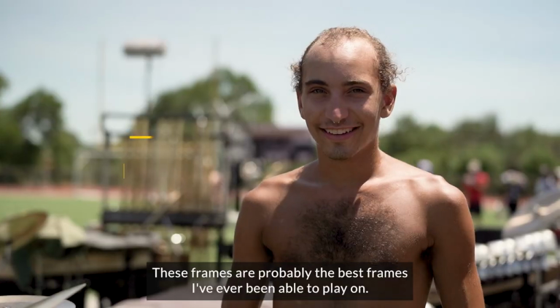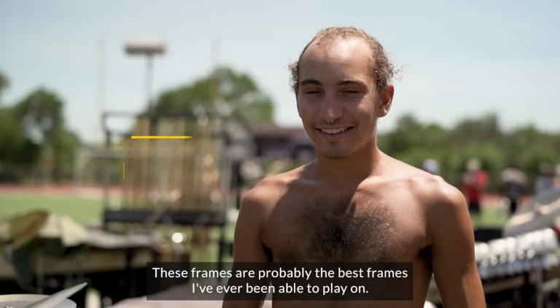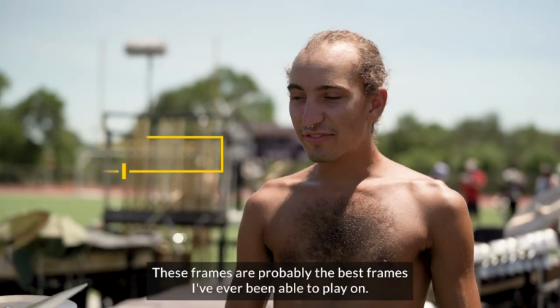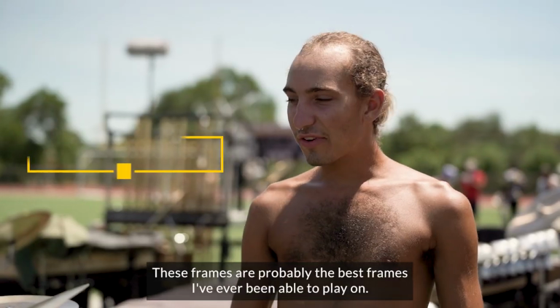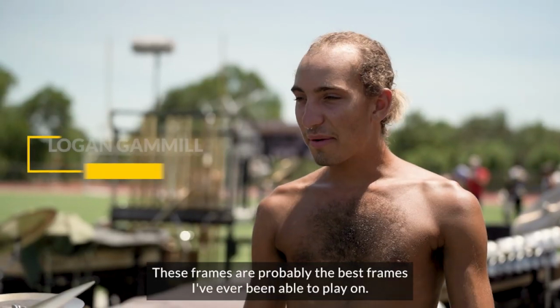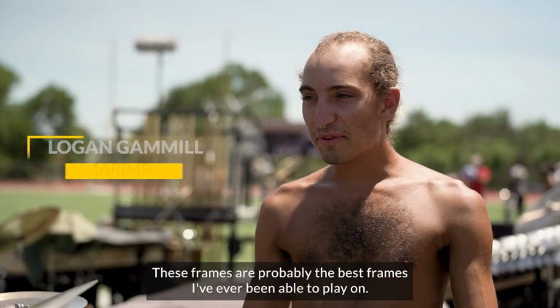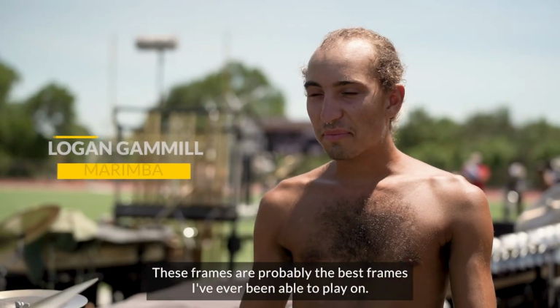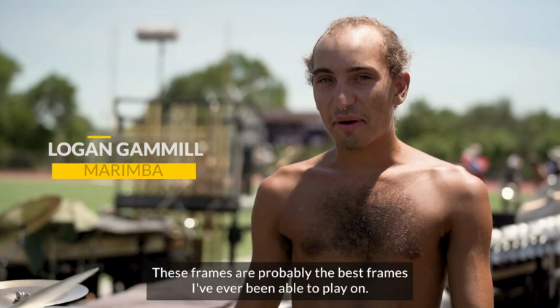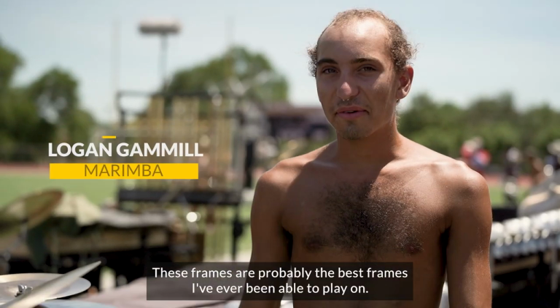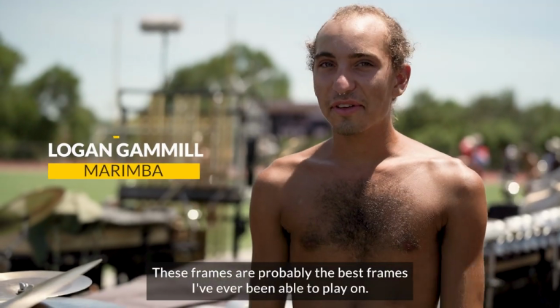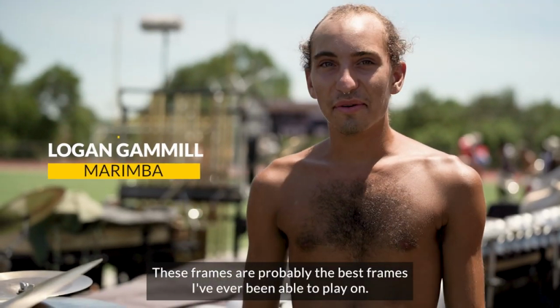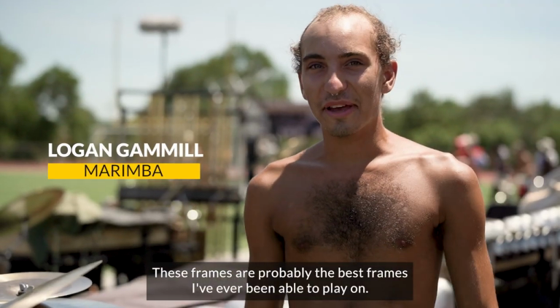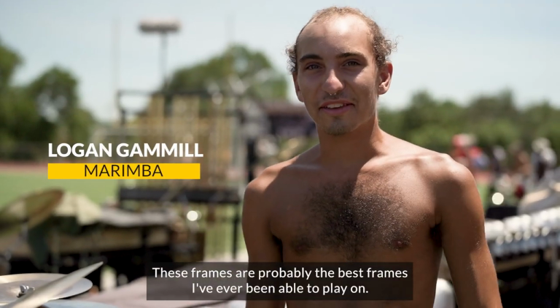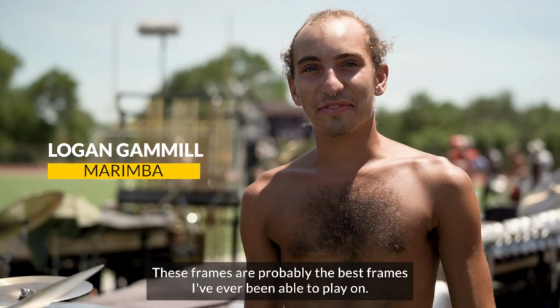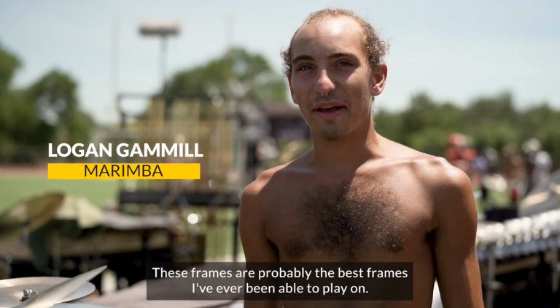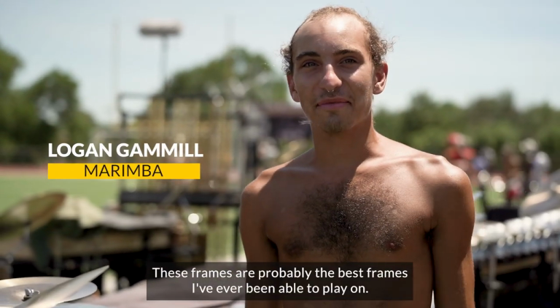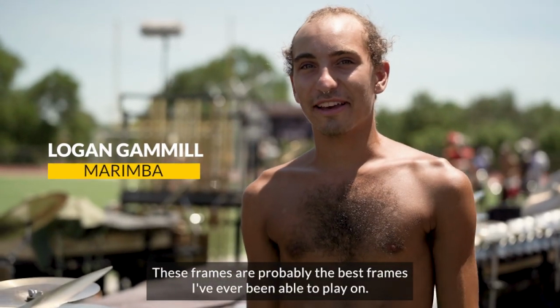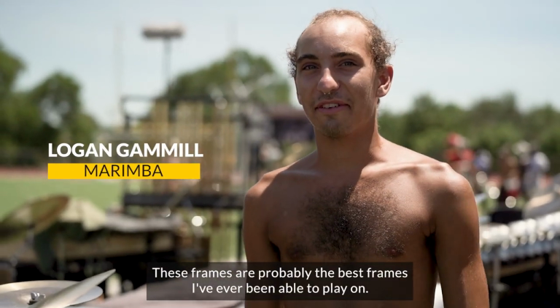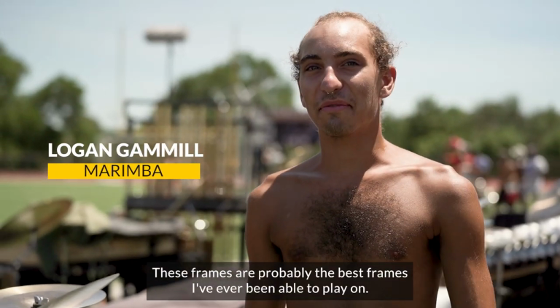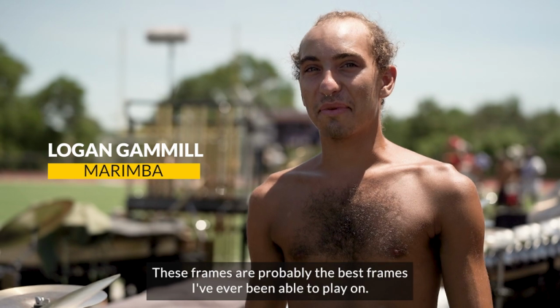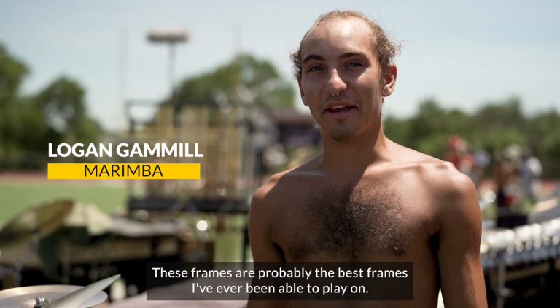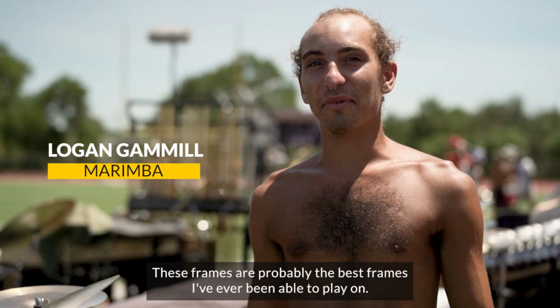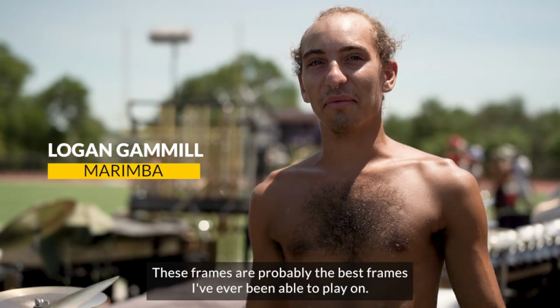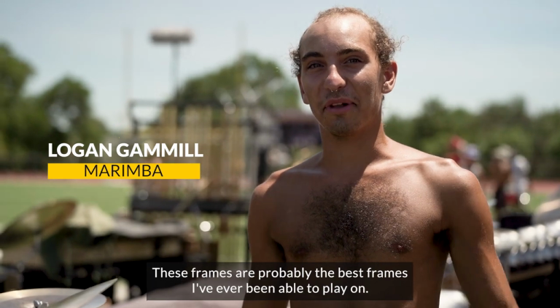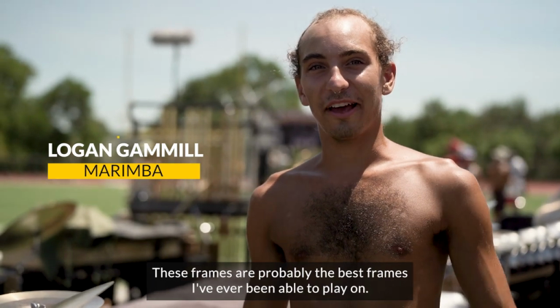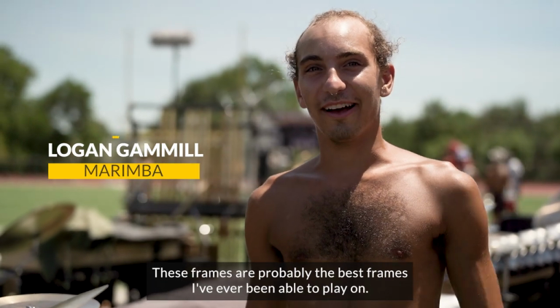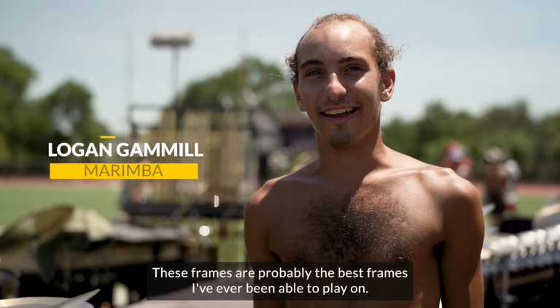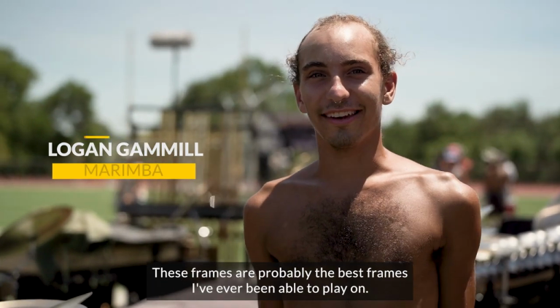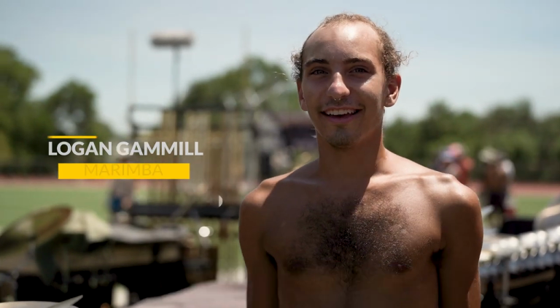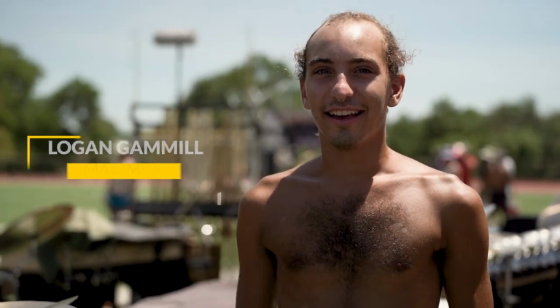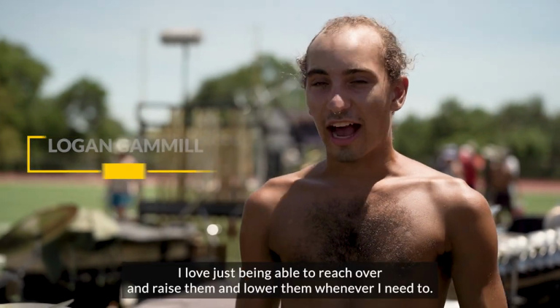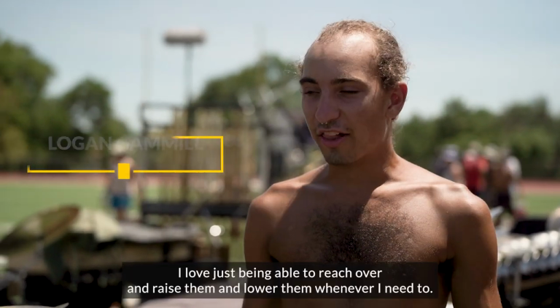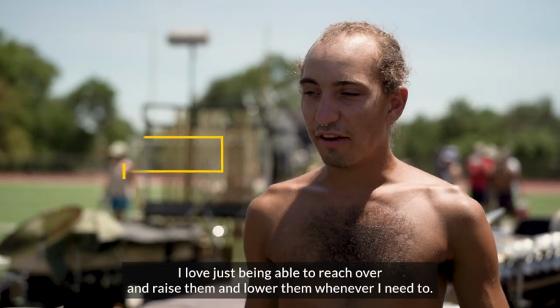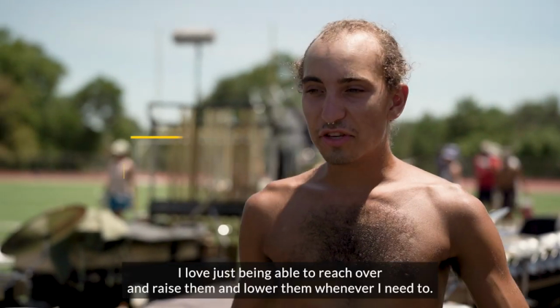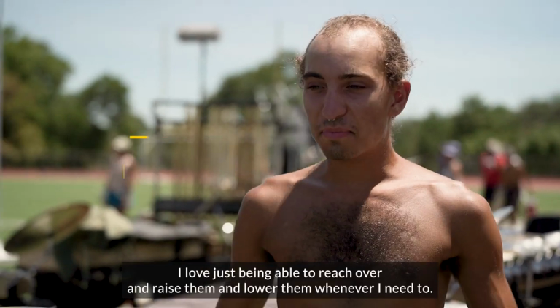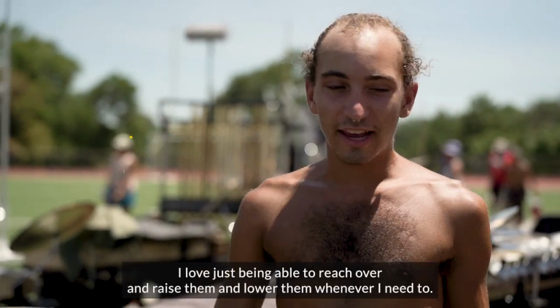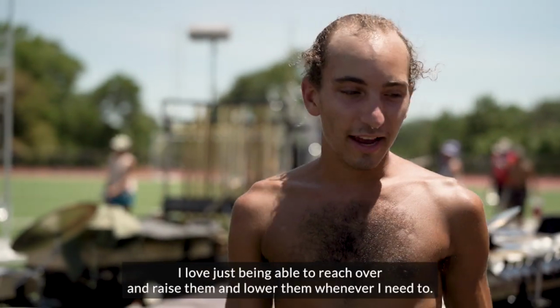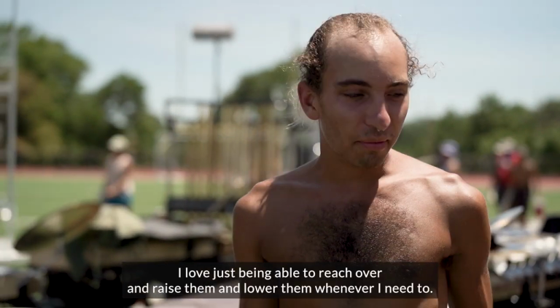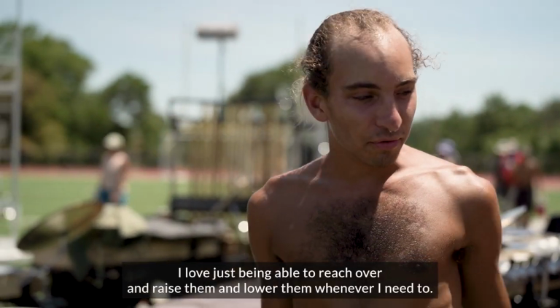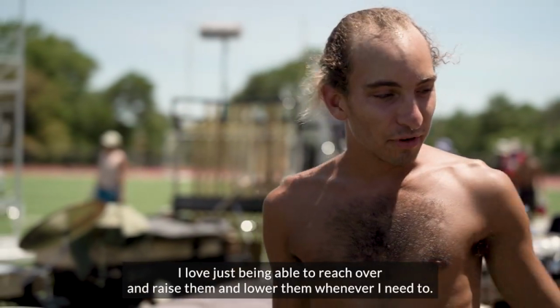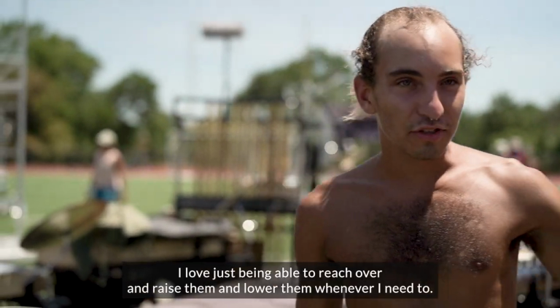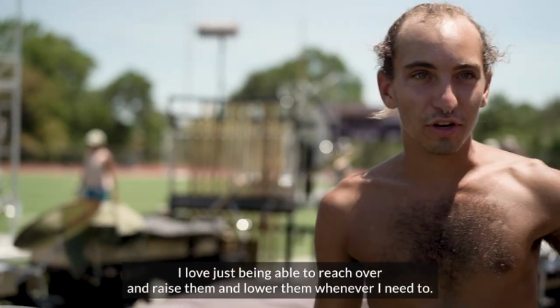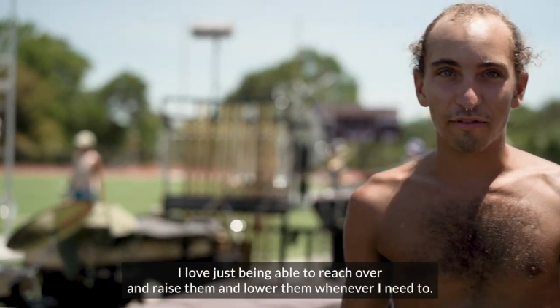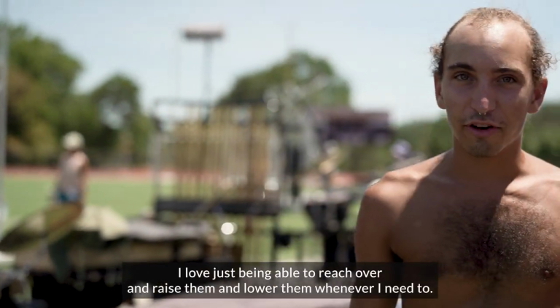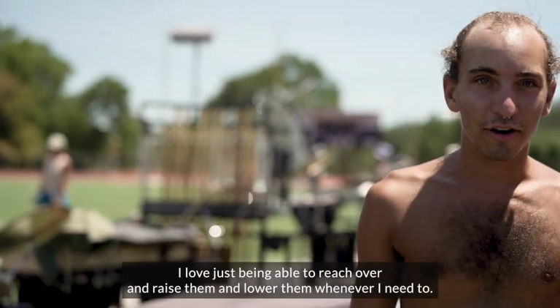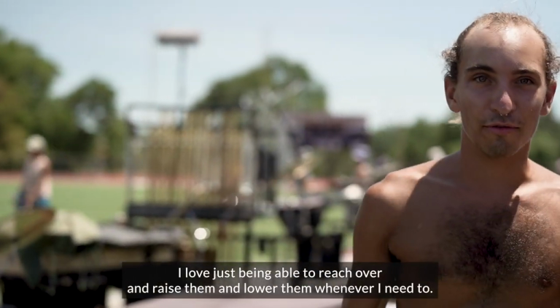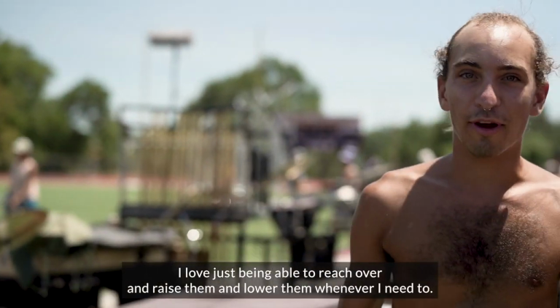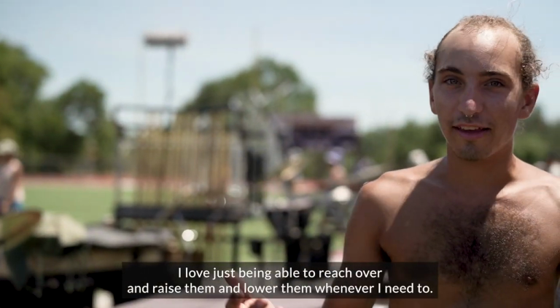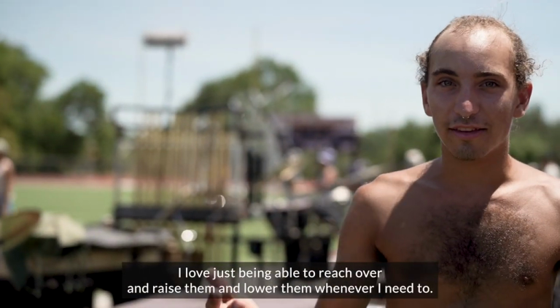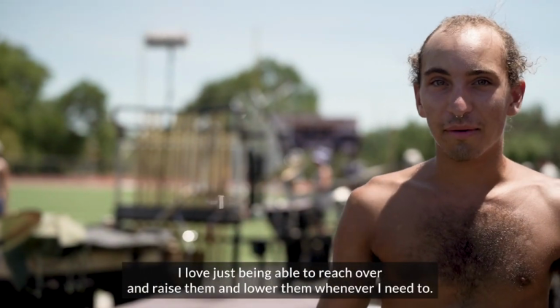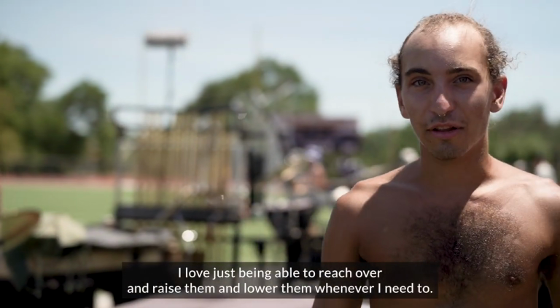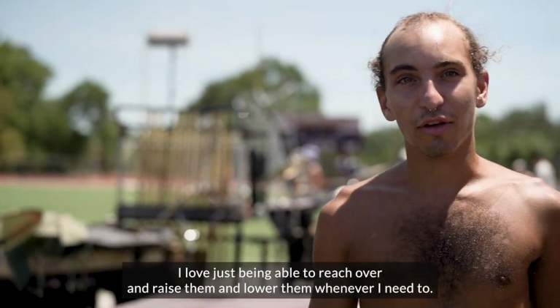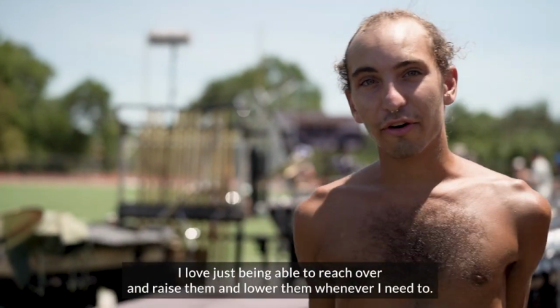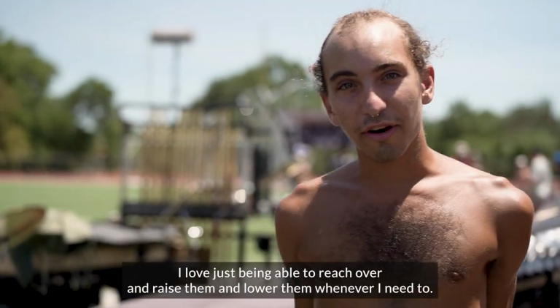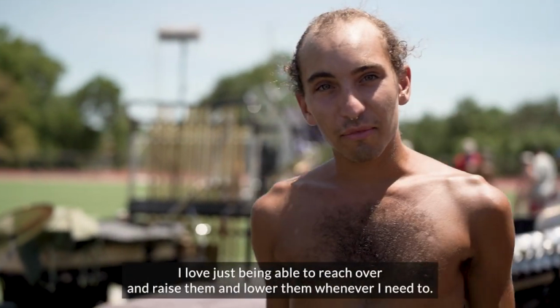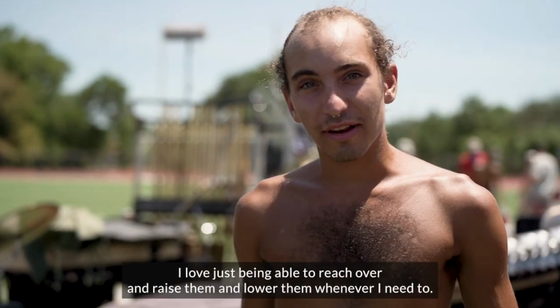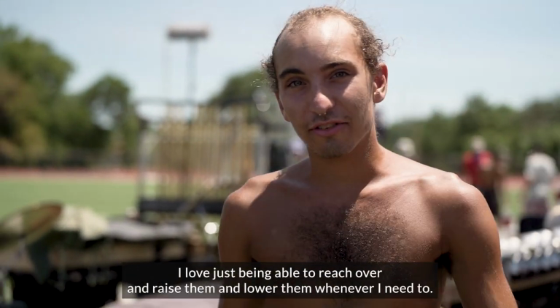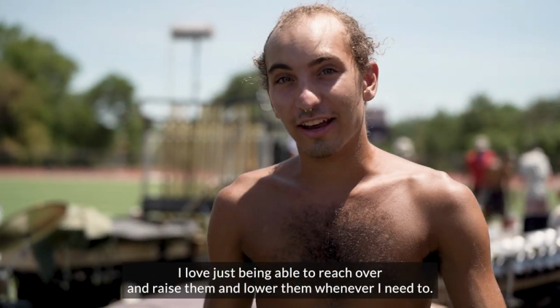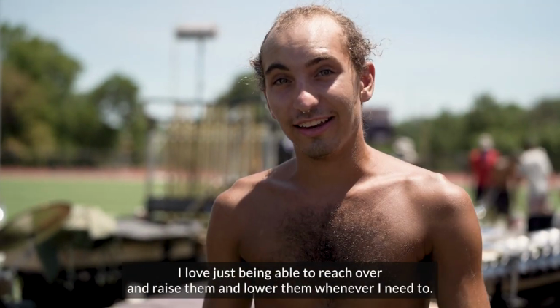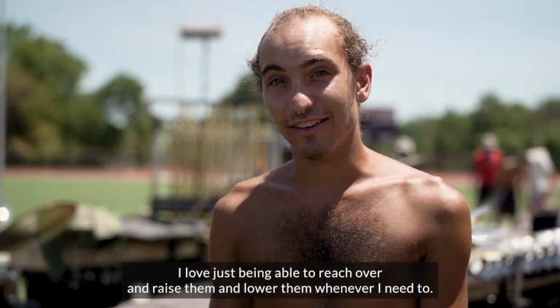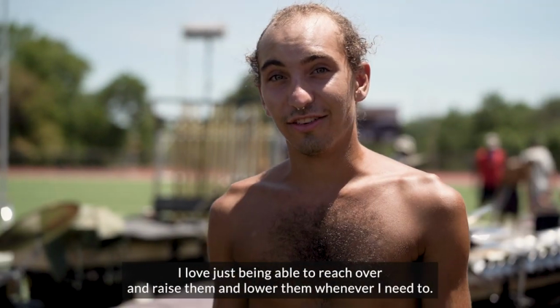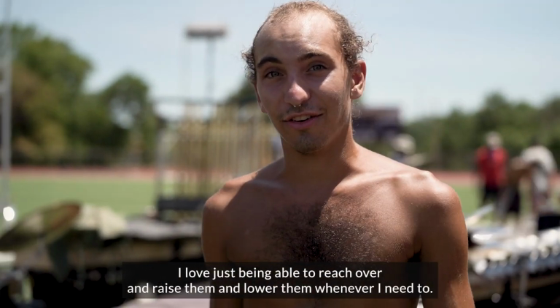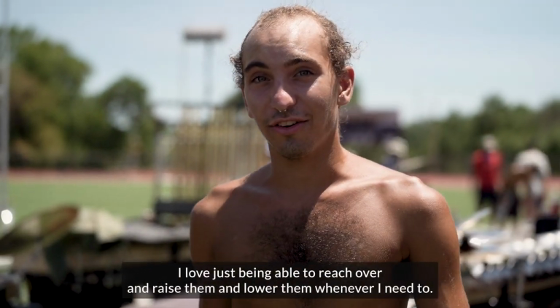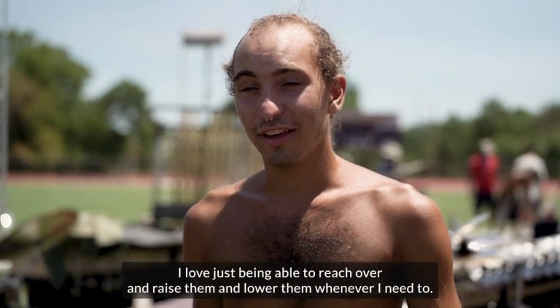These frames are probably the best frames that I've ever been able to play on. I love just being able to reach over and raise them more than whatever I need to do.